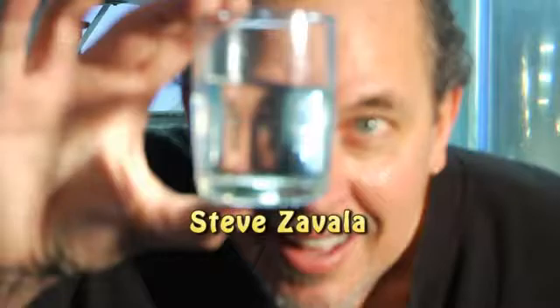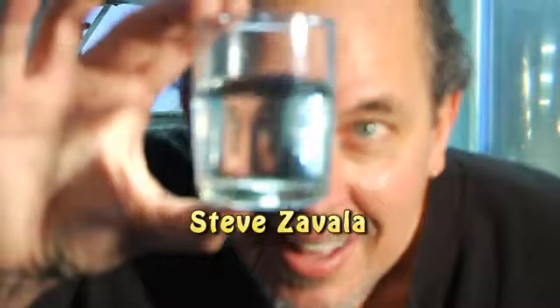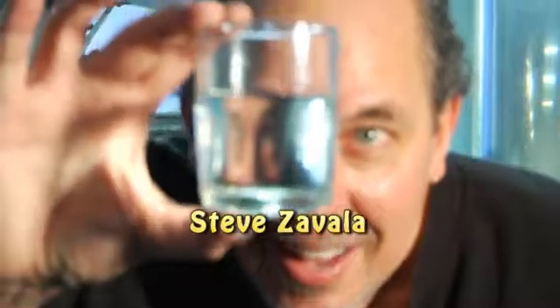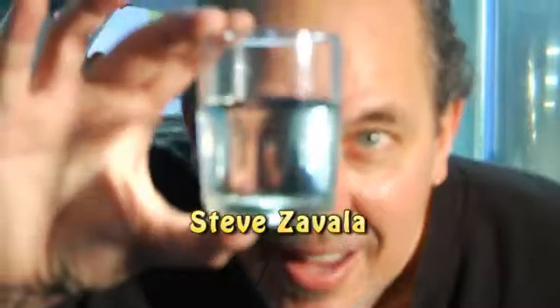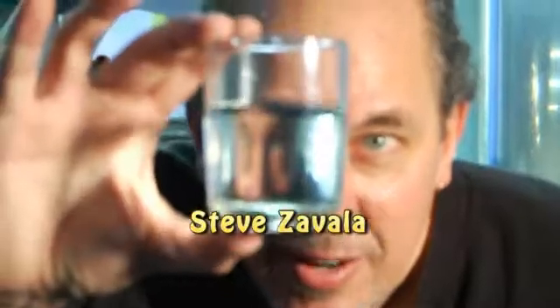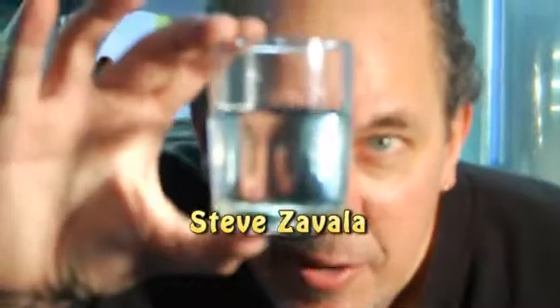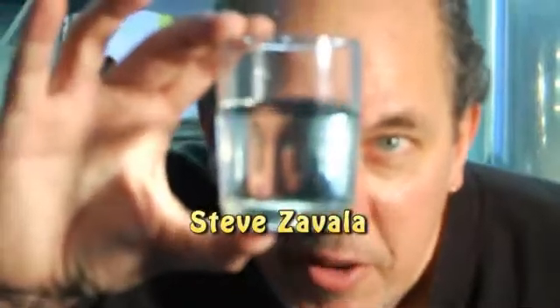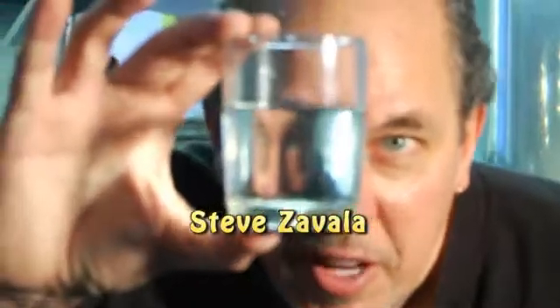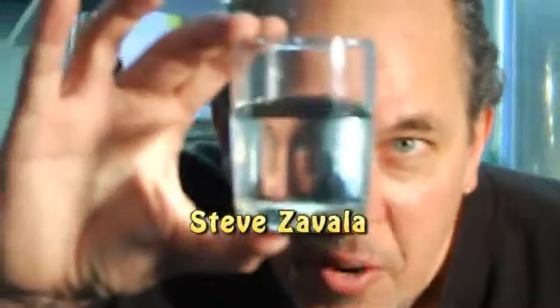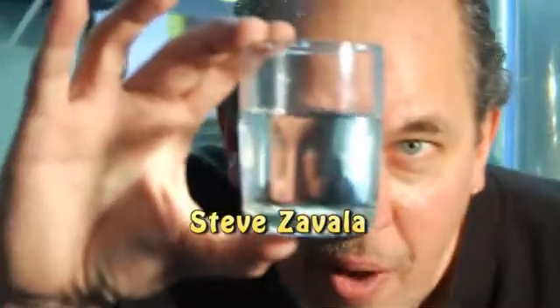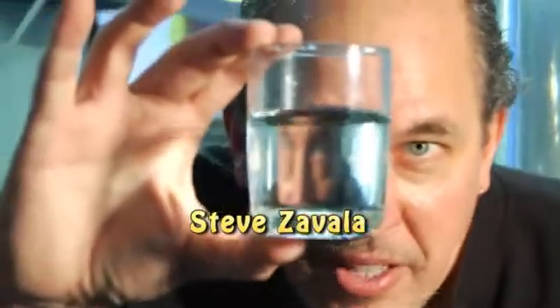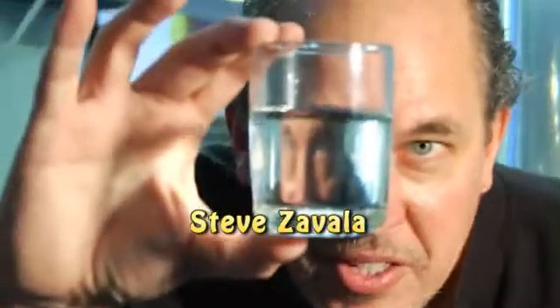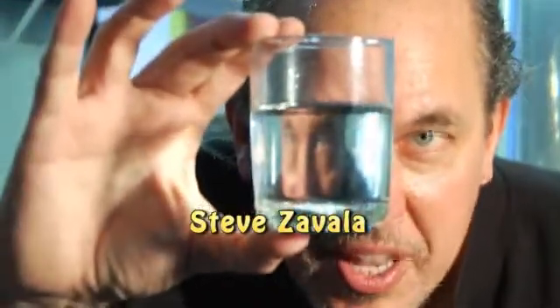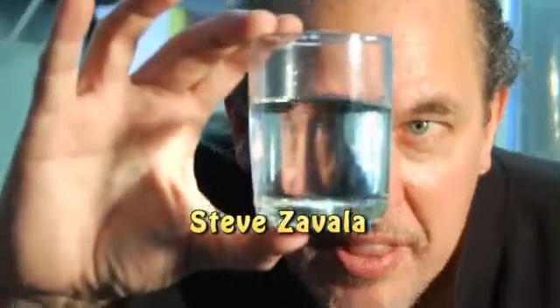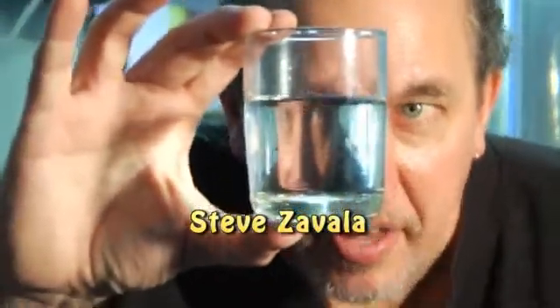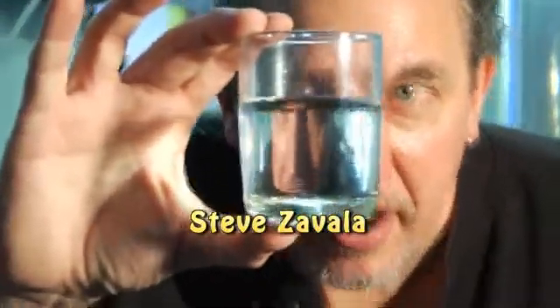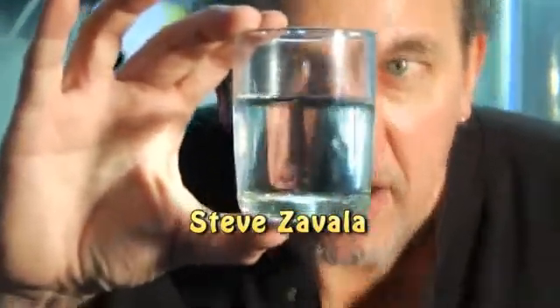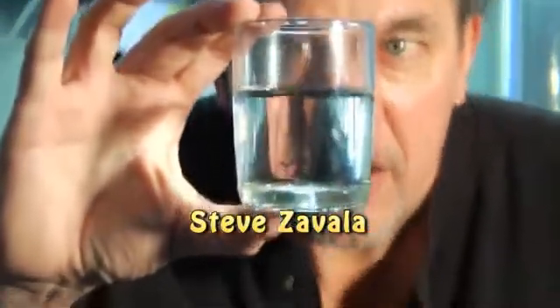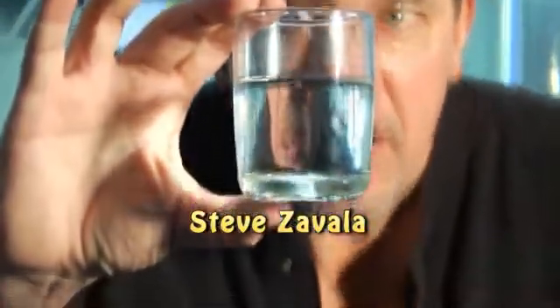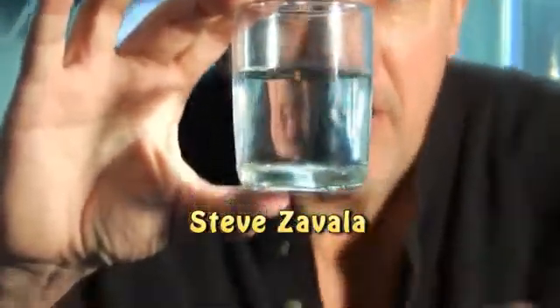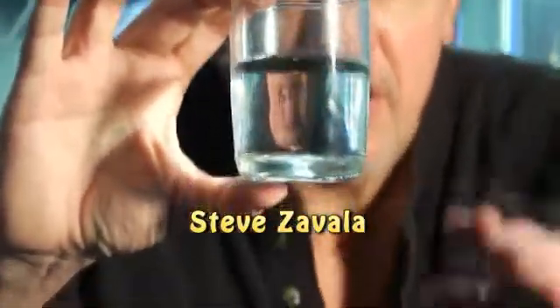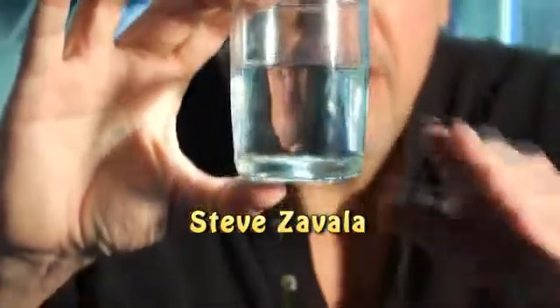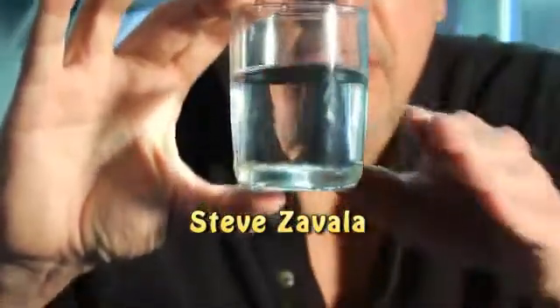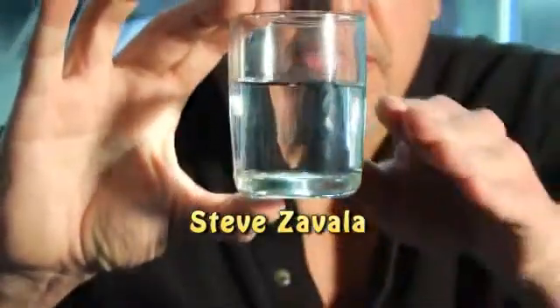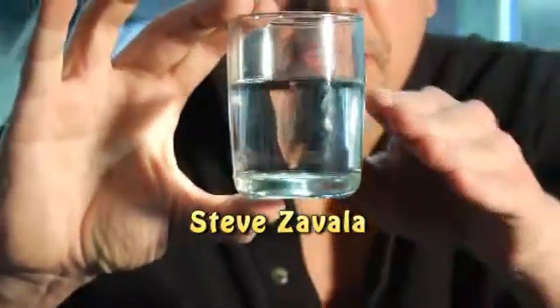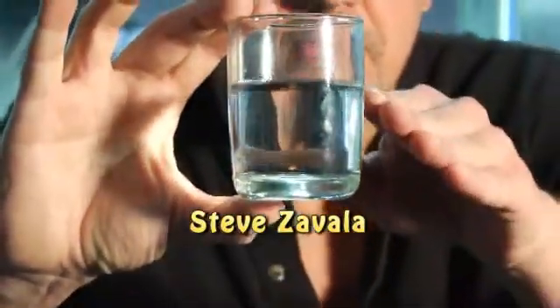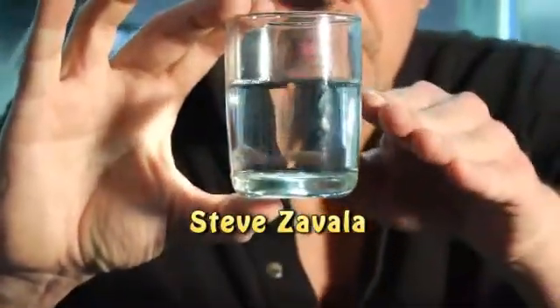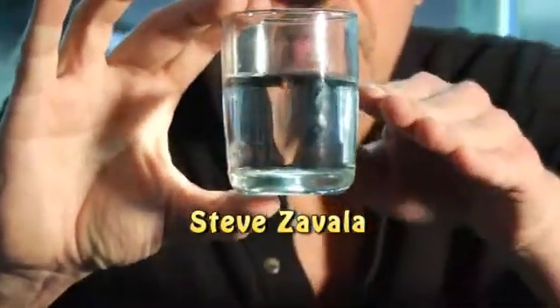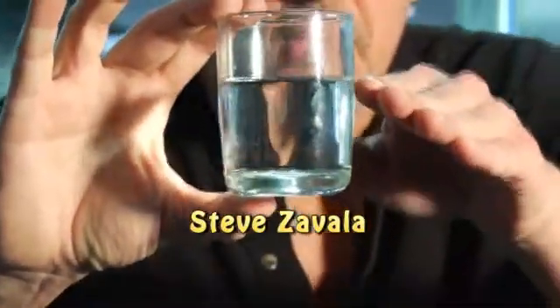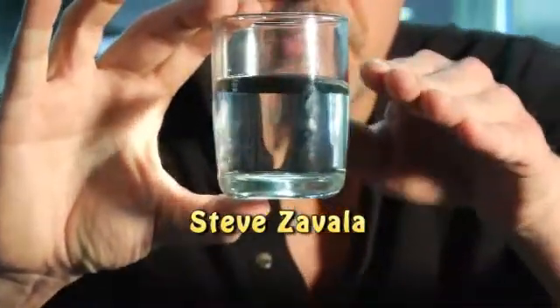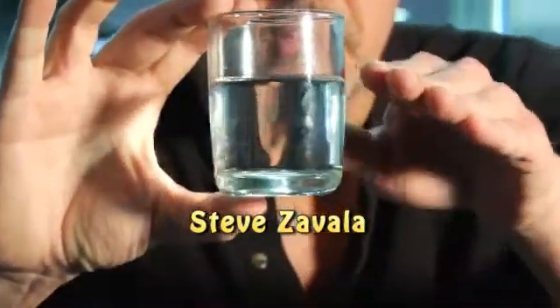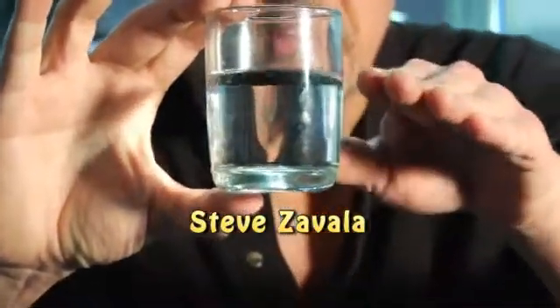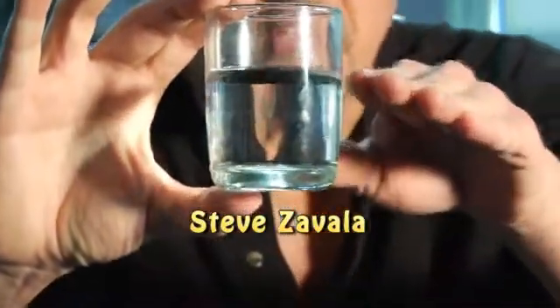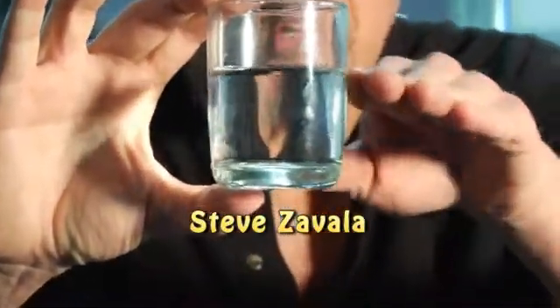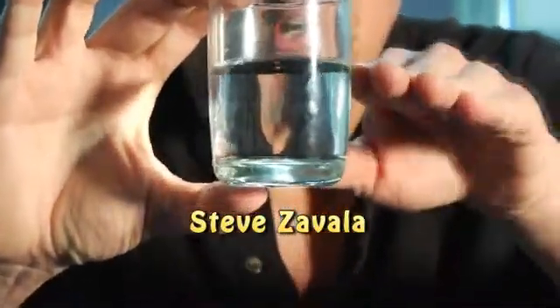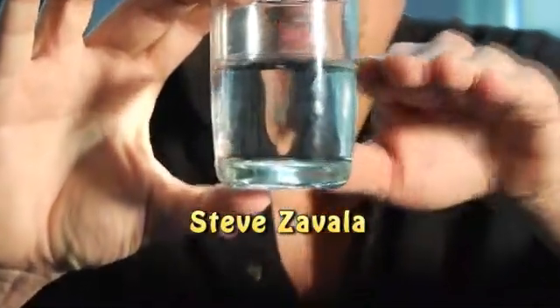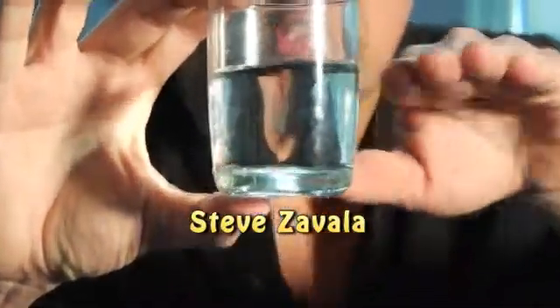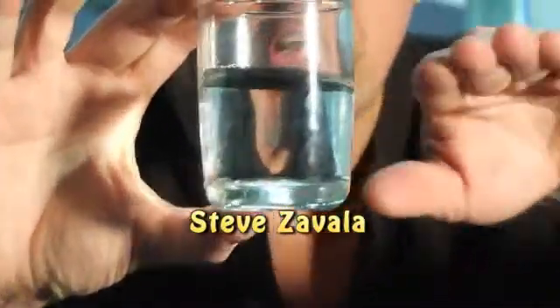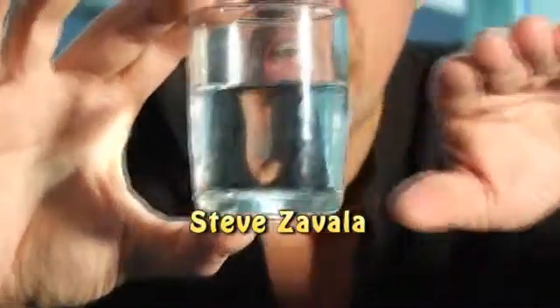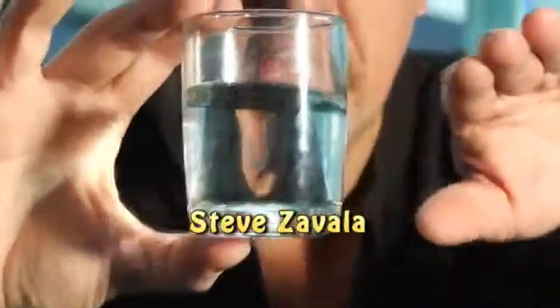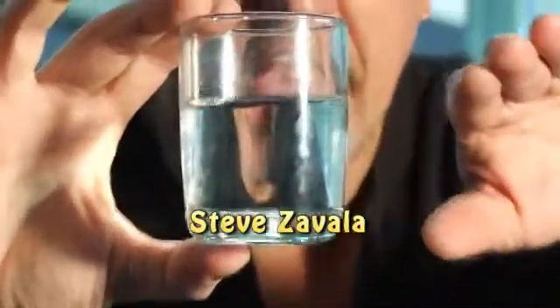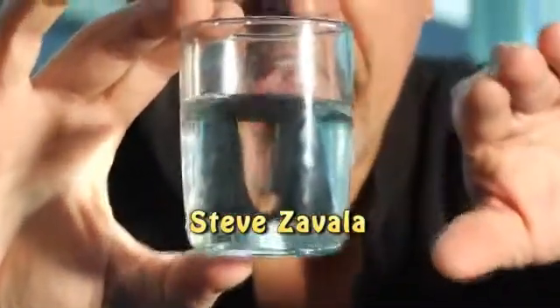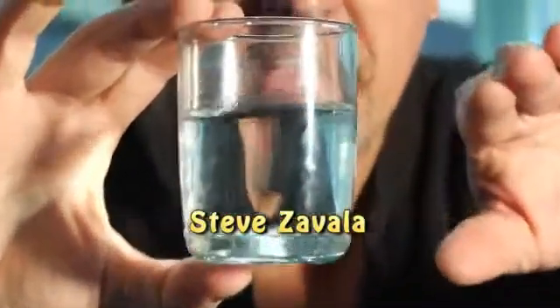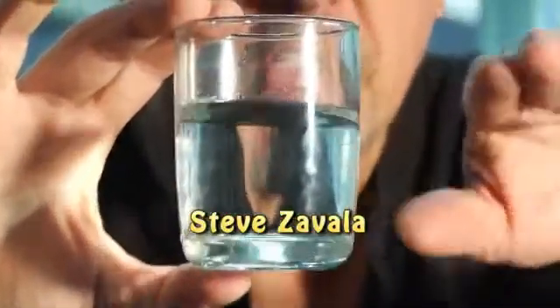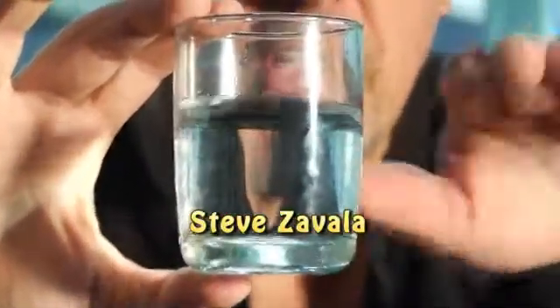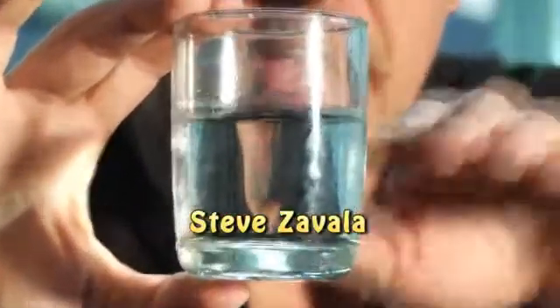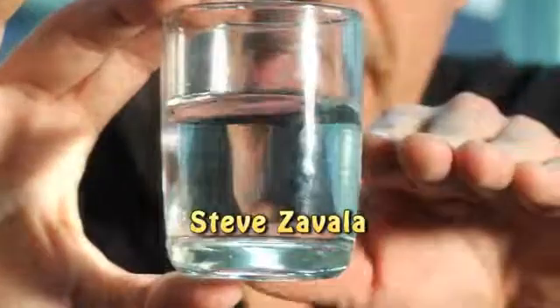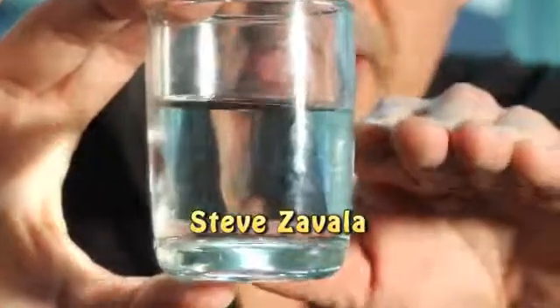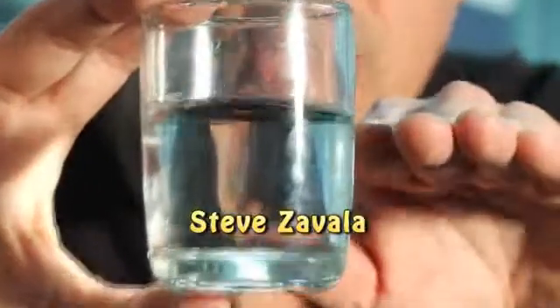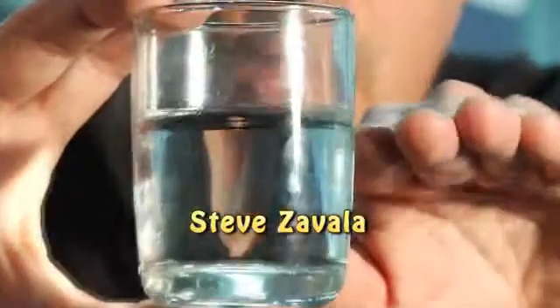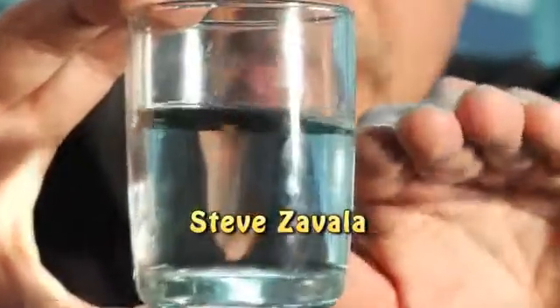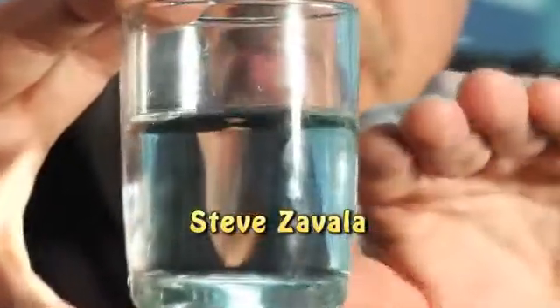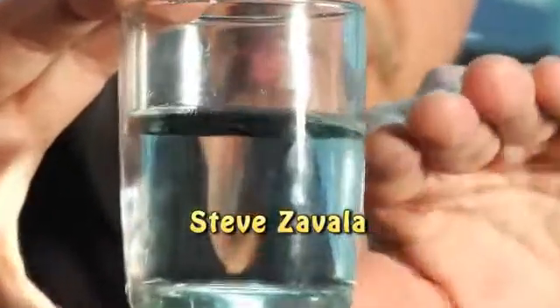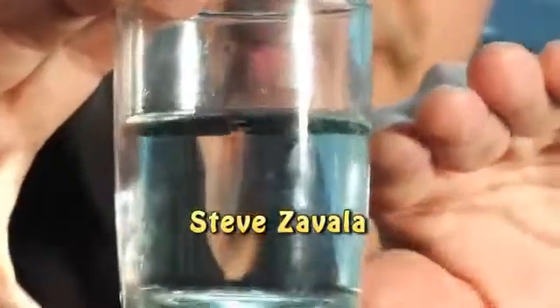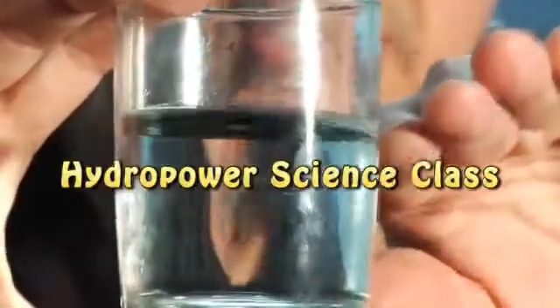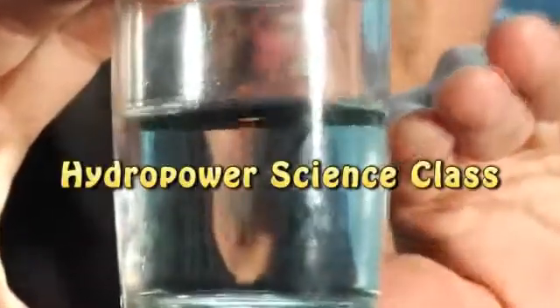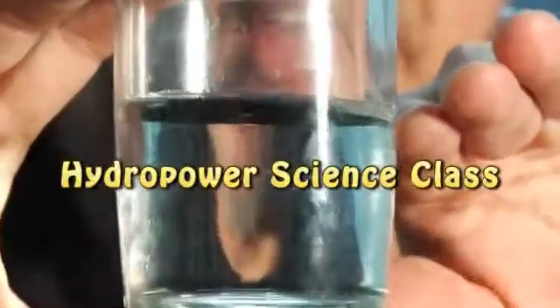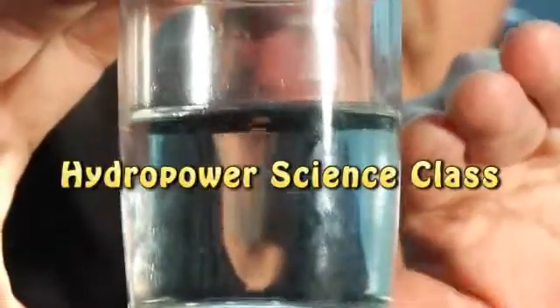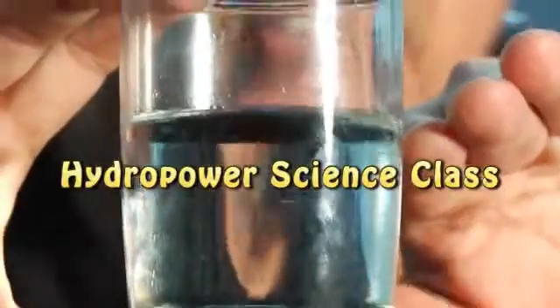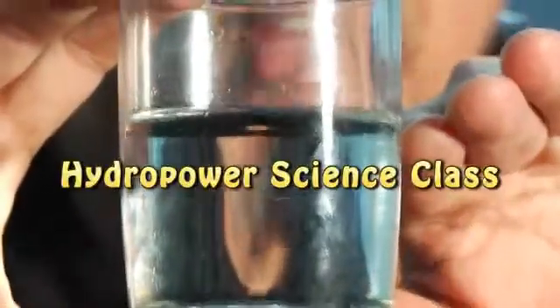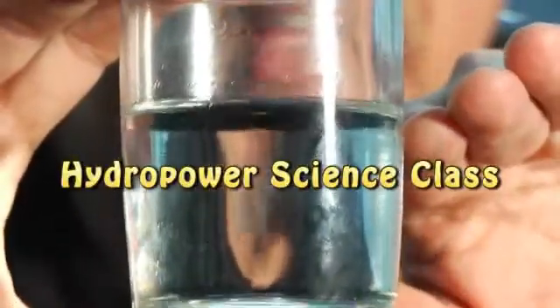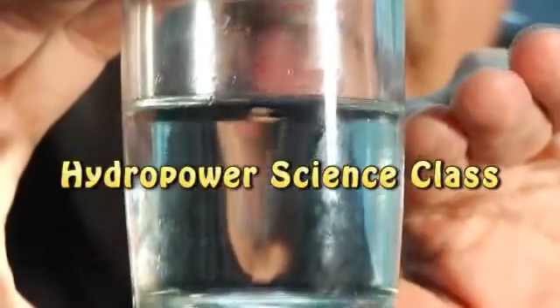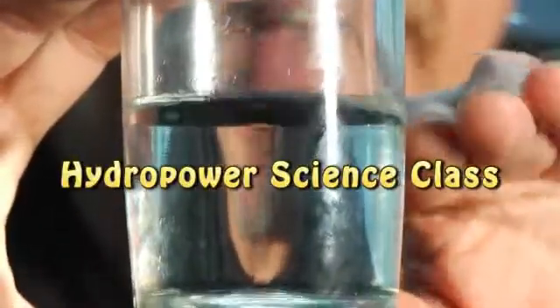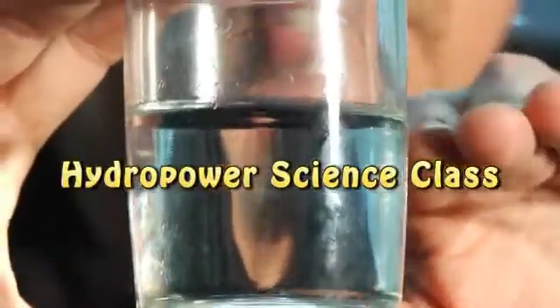I don't know if you can quite see it there, but there's a curvature at the edge as the water clings to the edge of the glass.